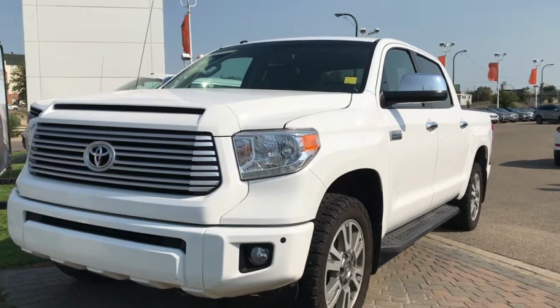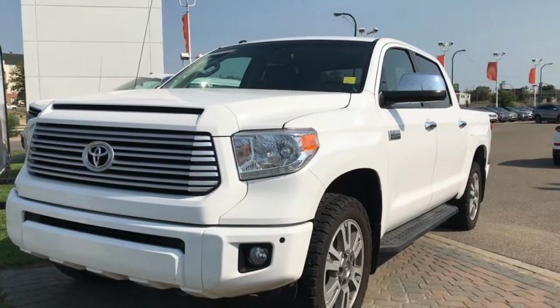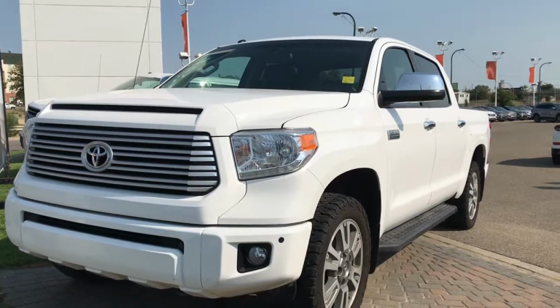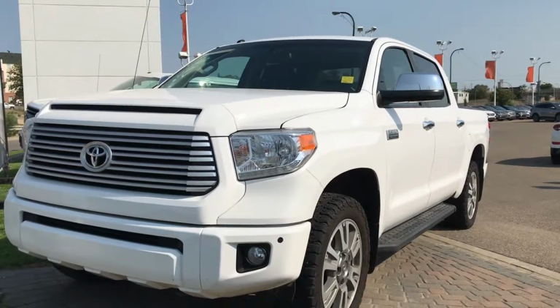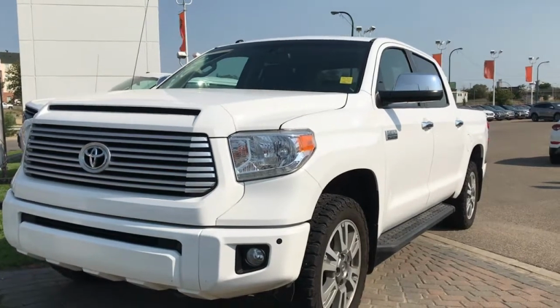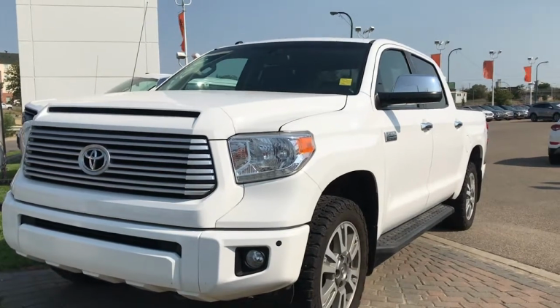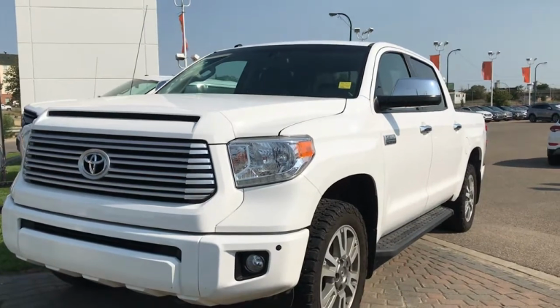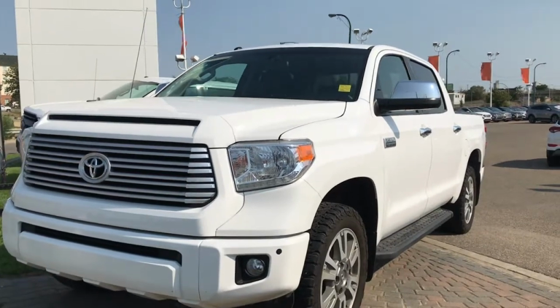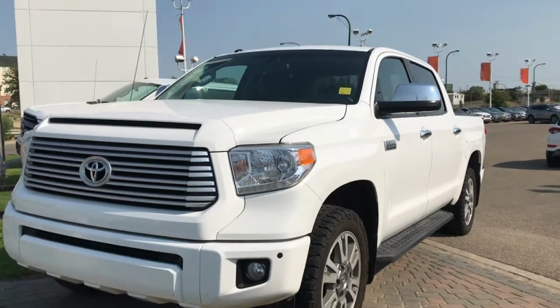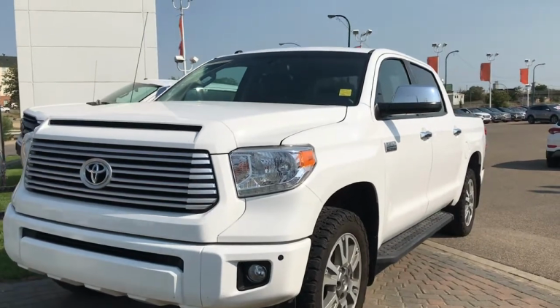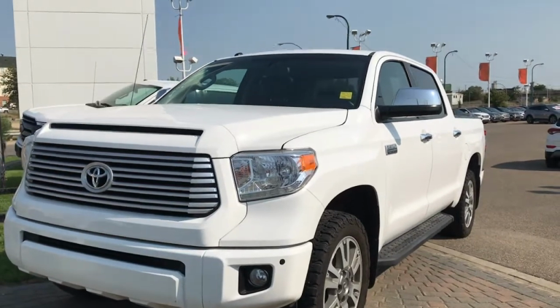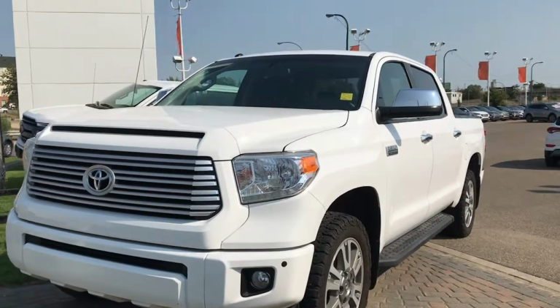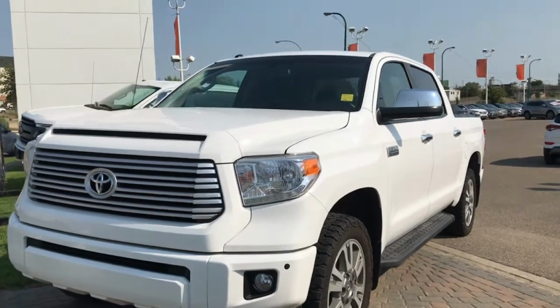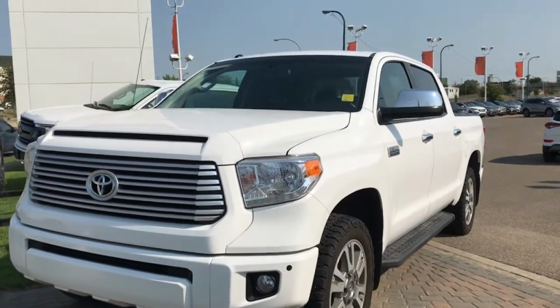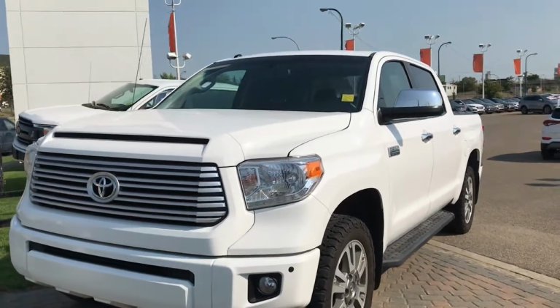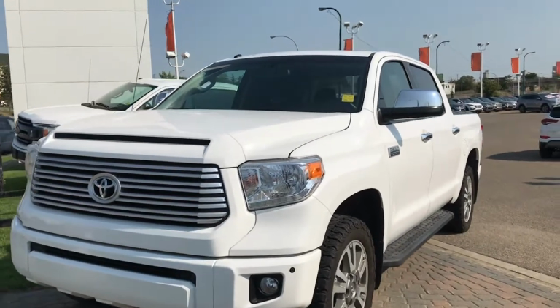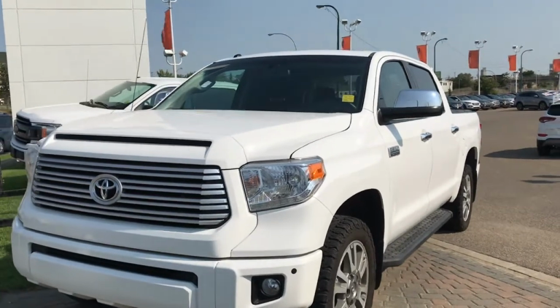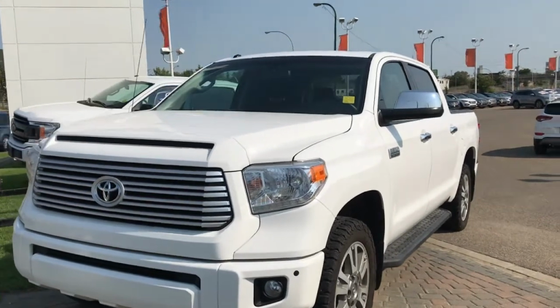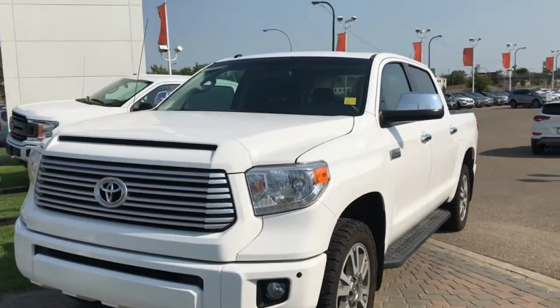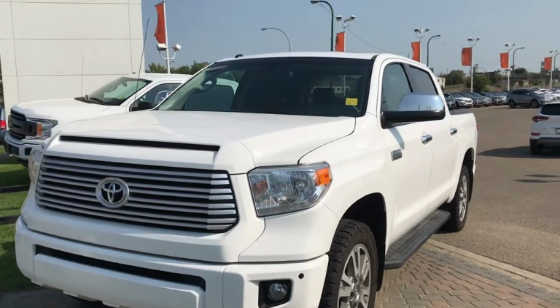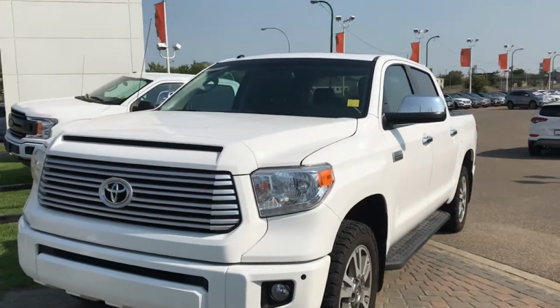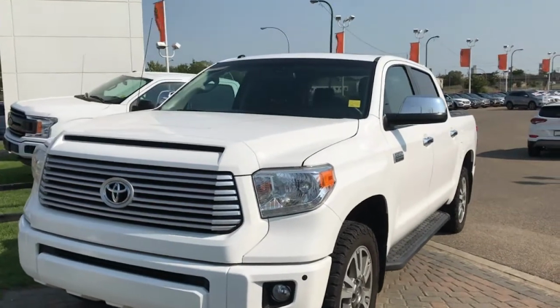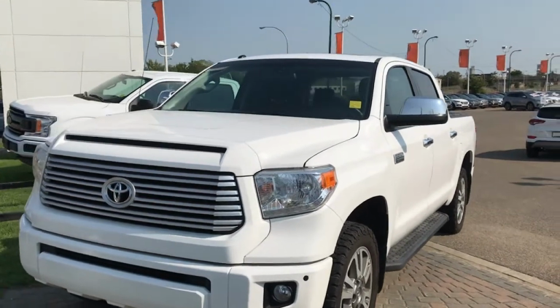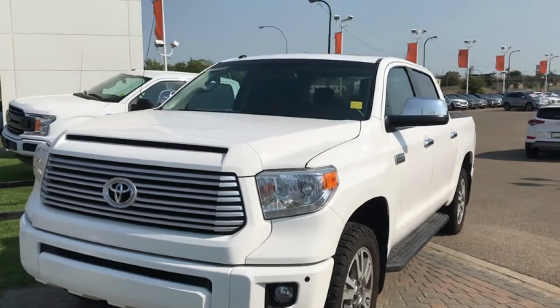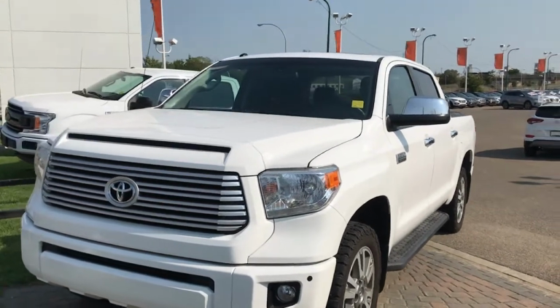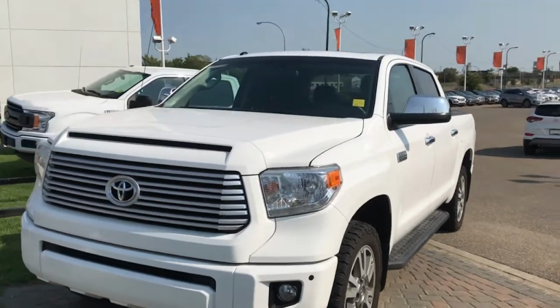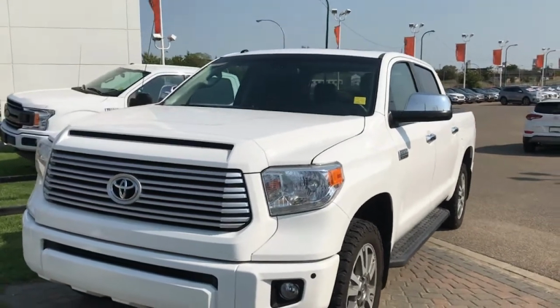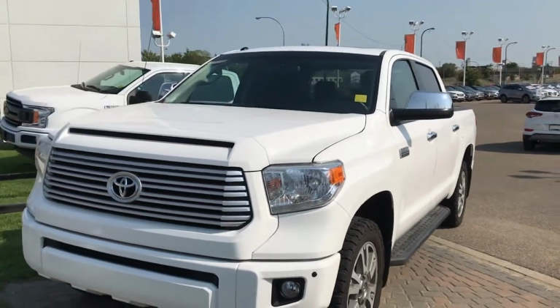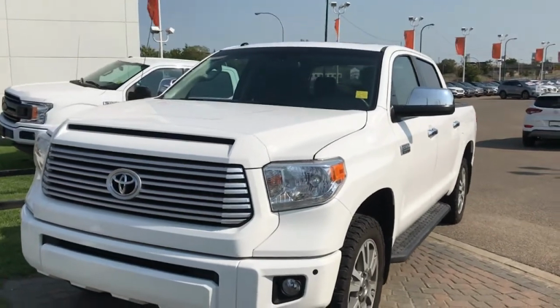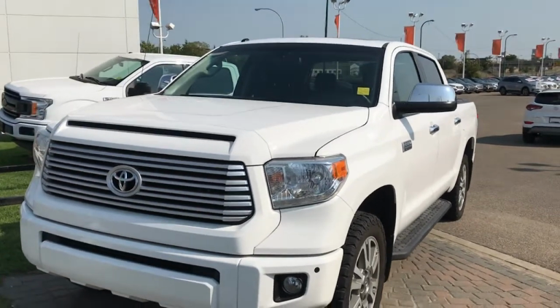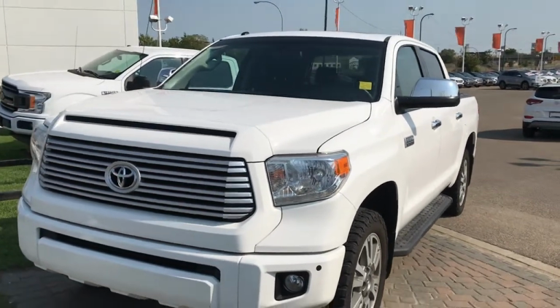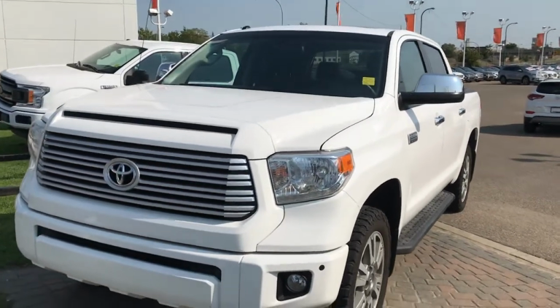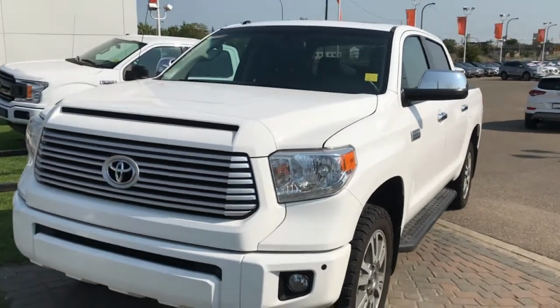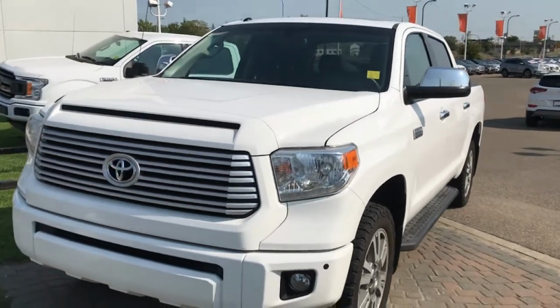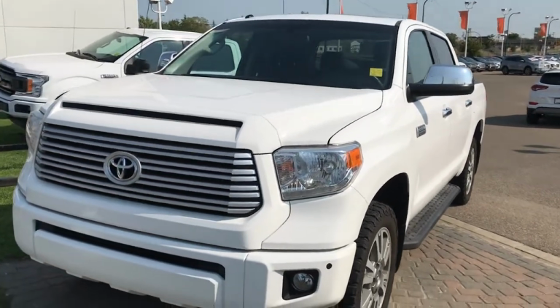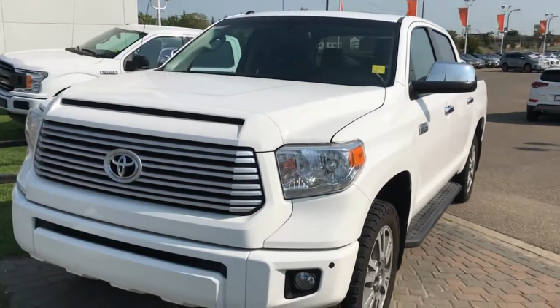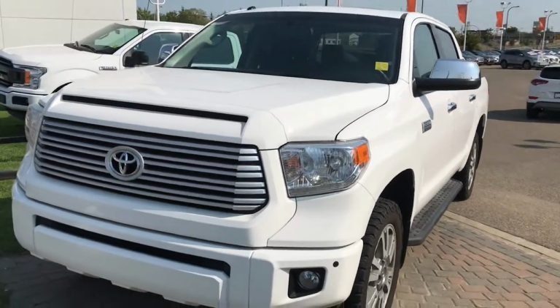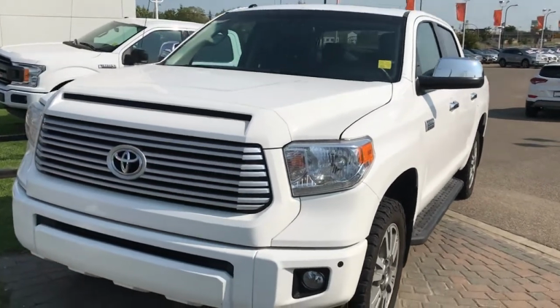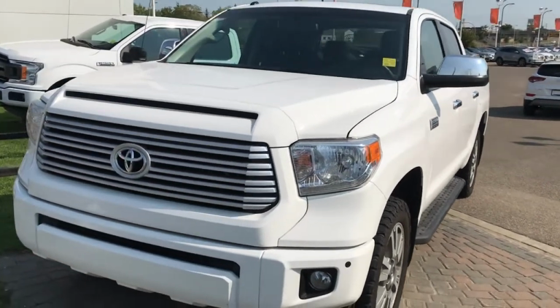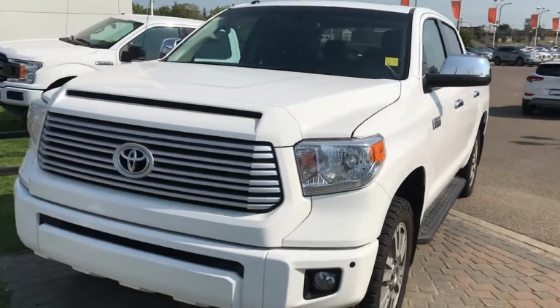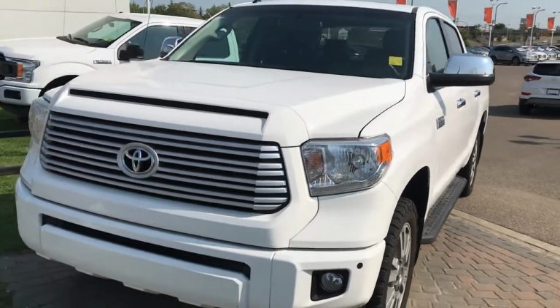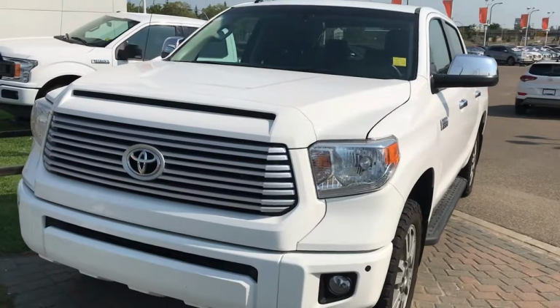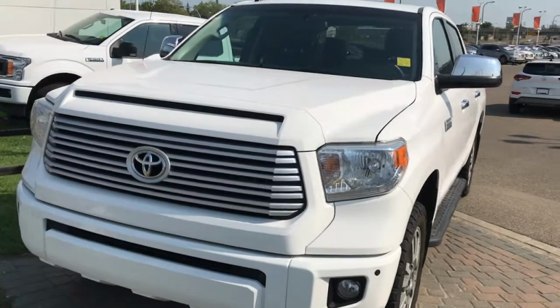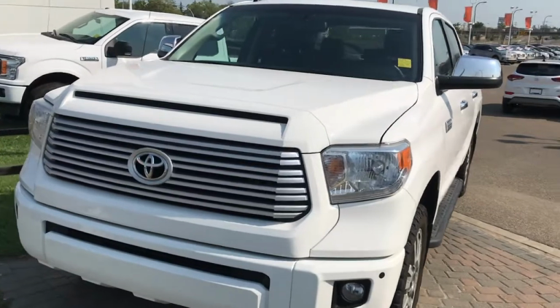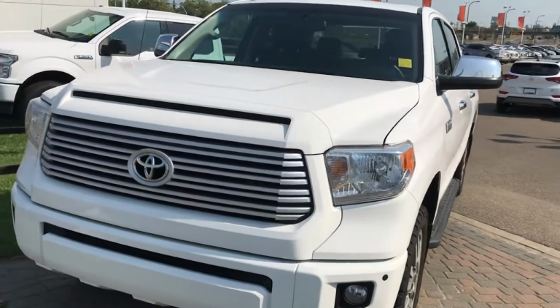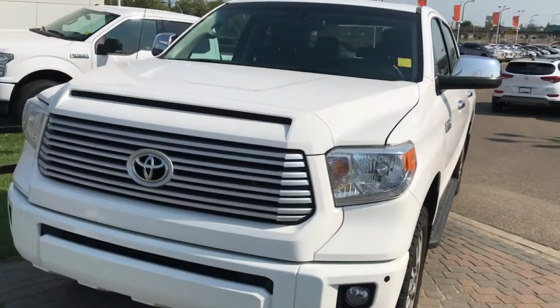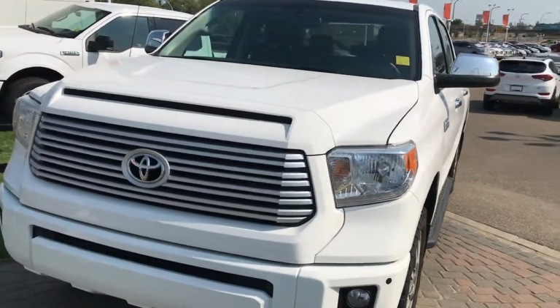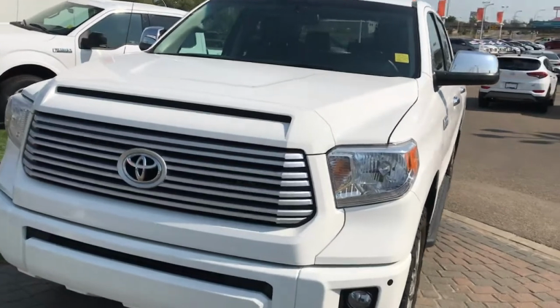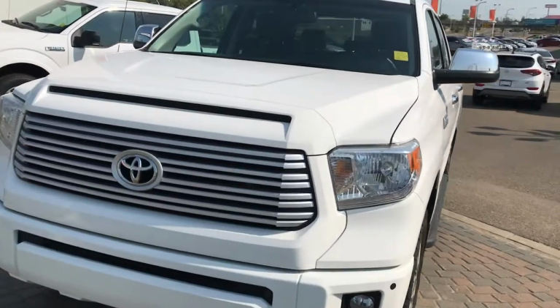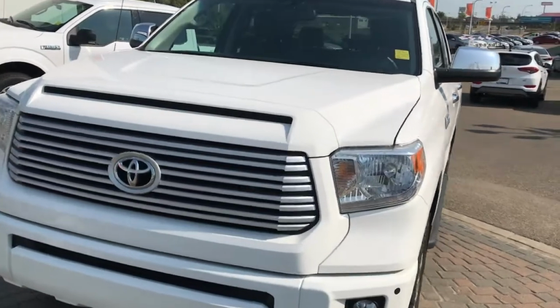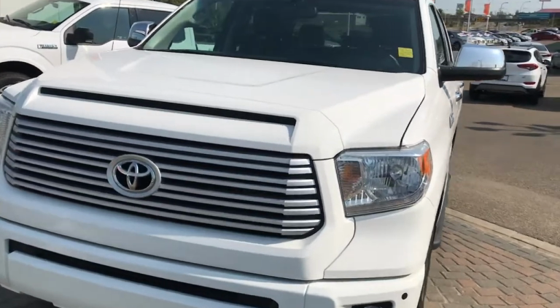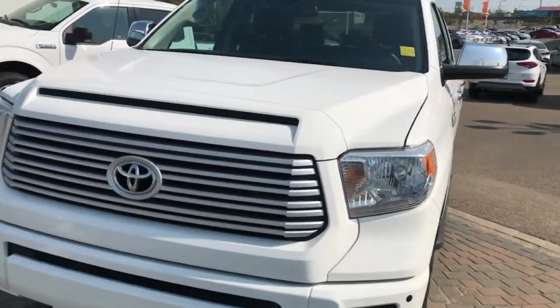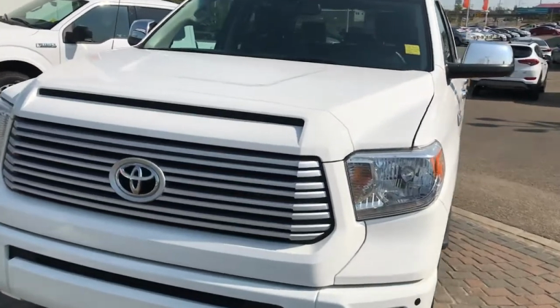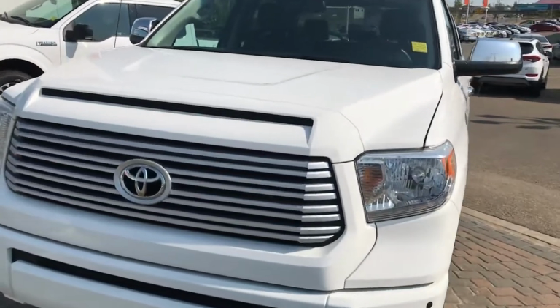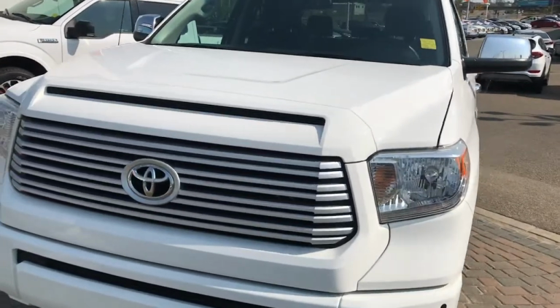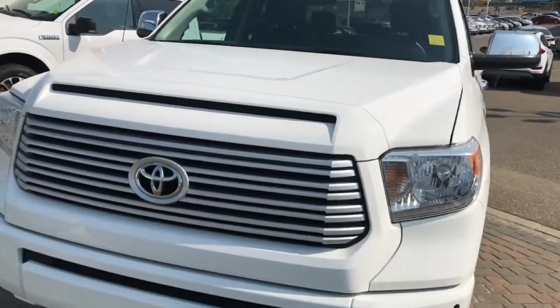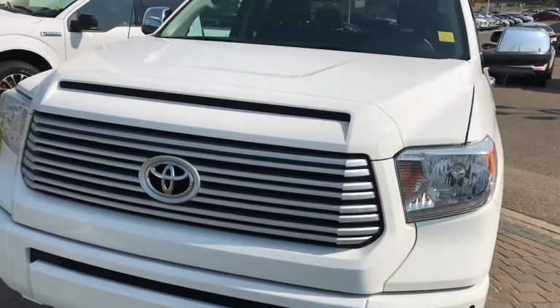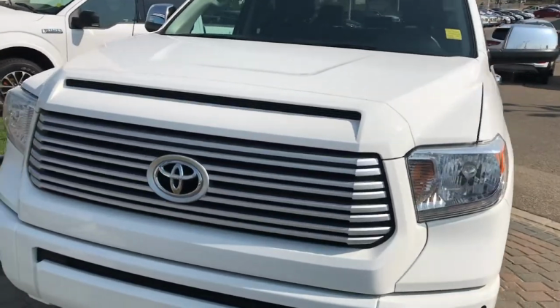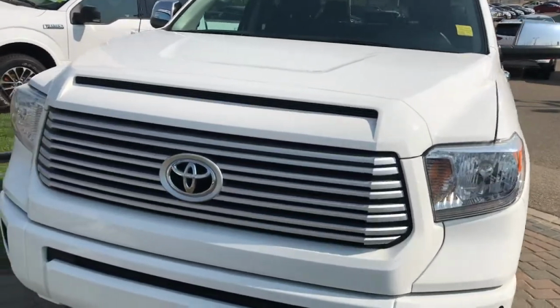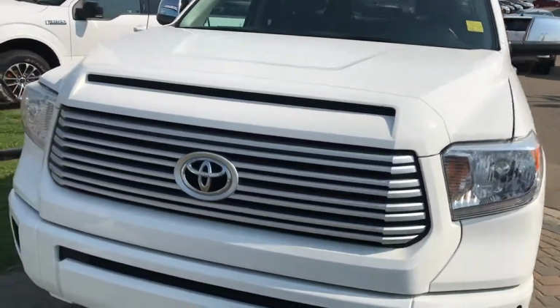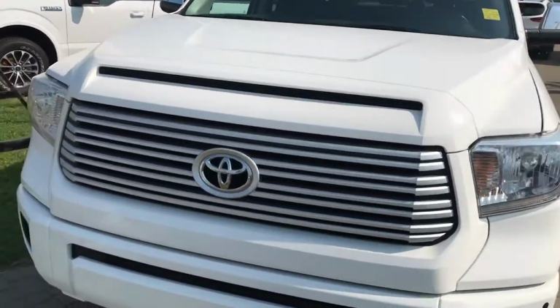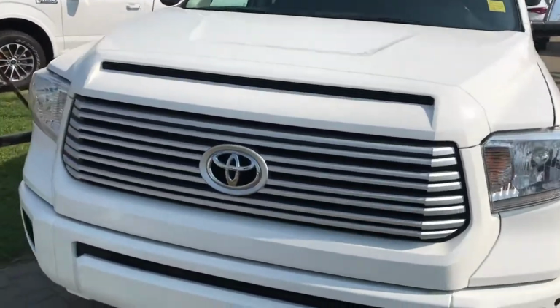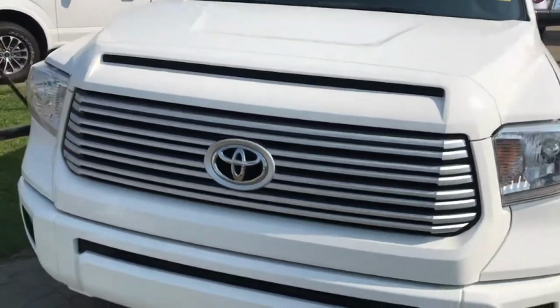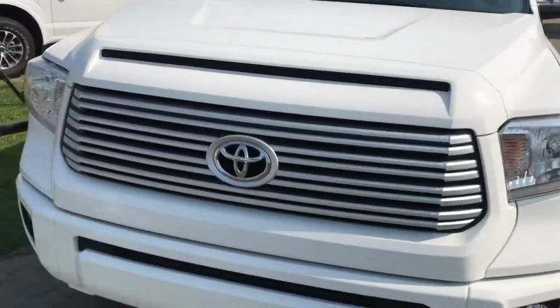All right, Nick, here it is. So it's the 2015 Toyota Tundra Platinum.